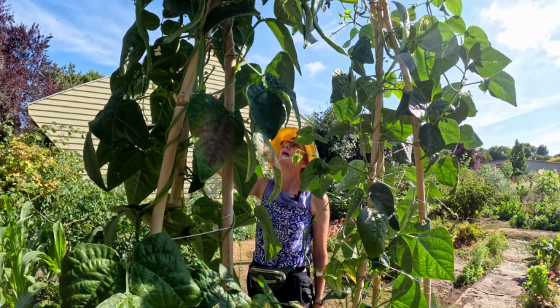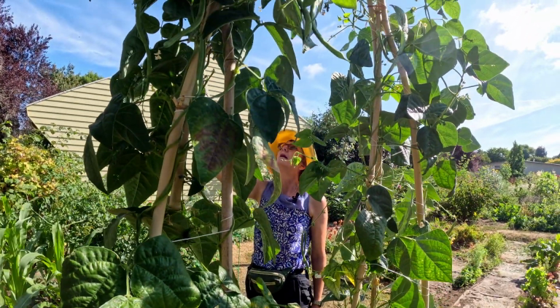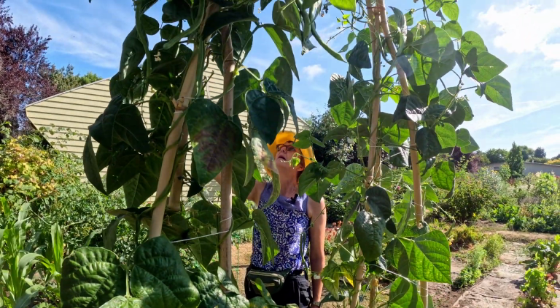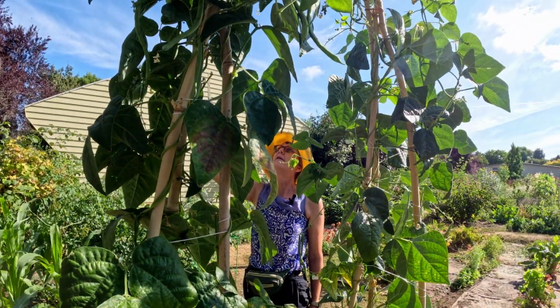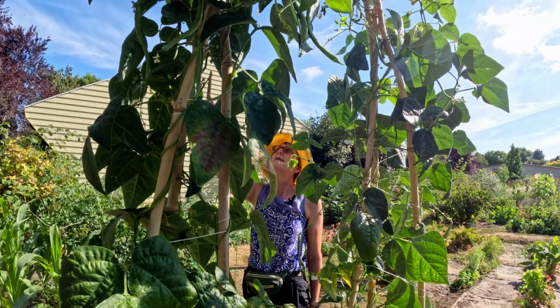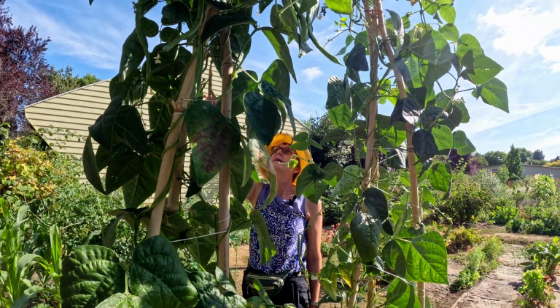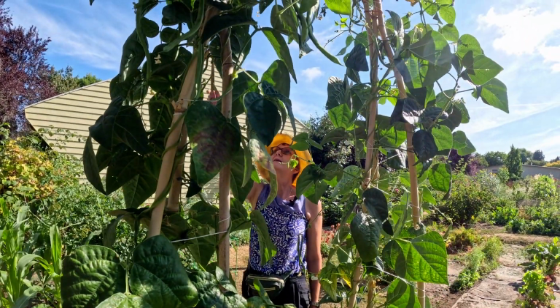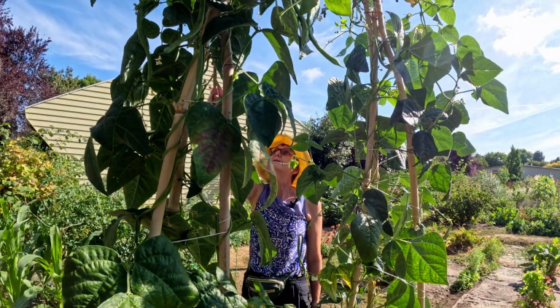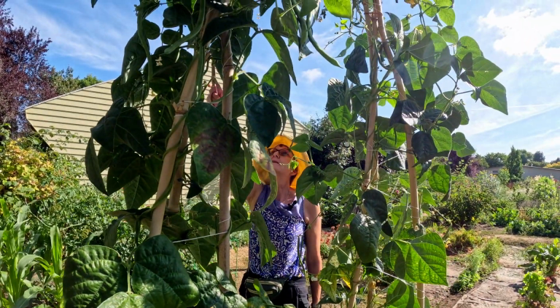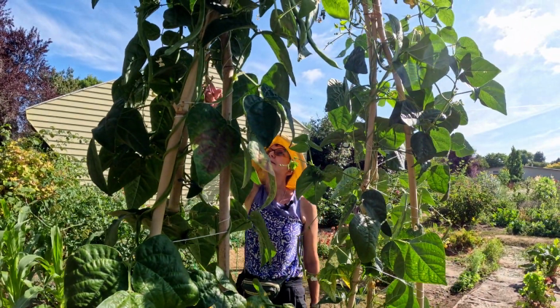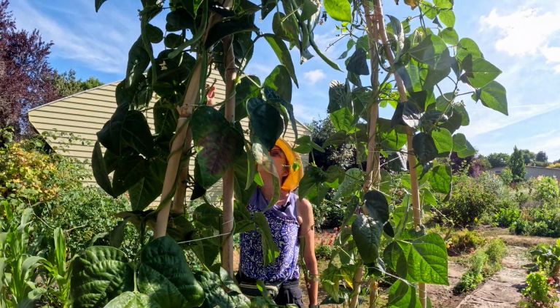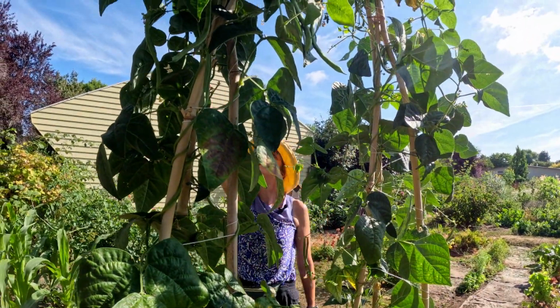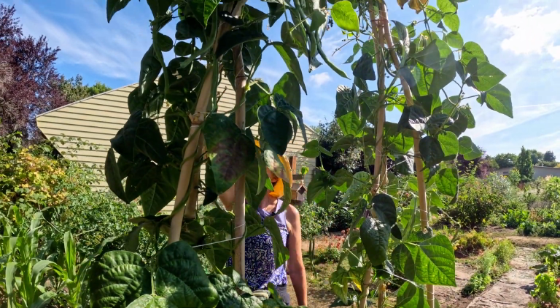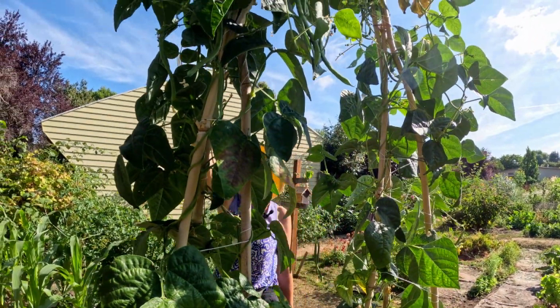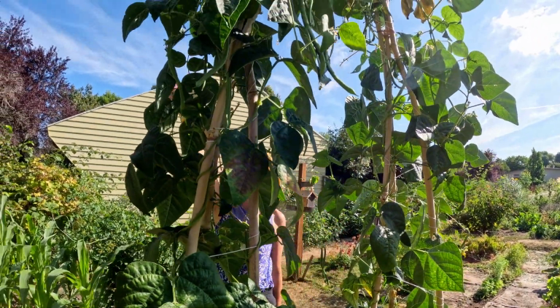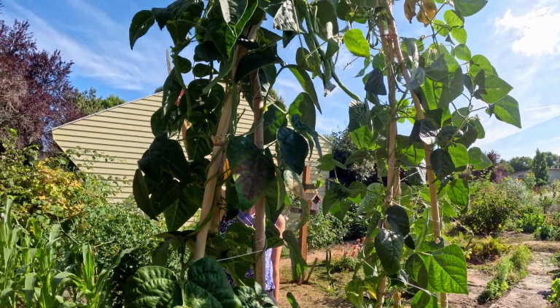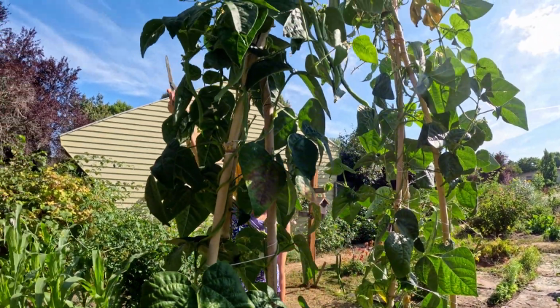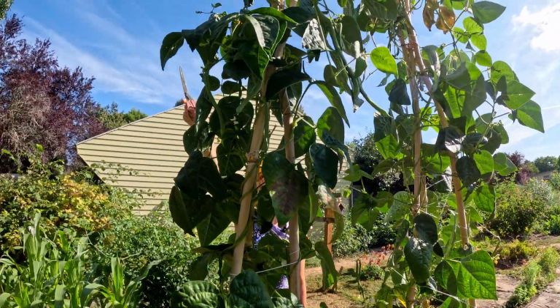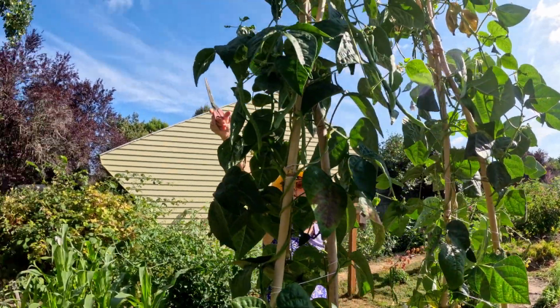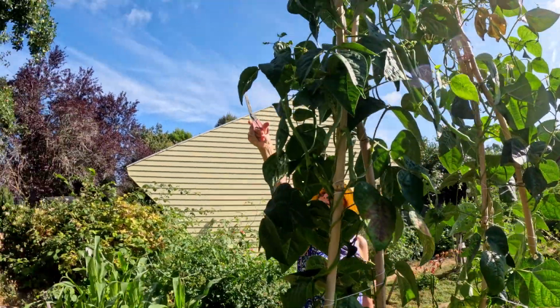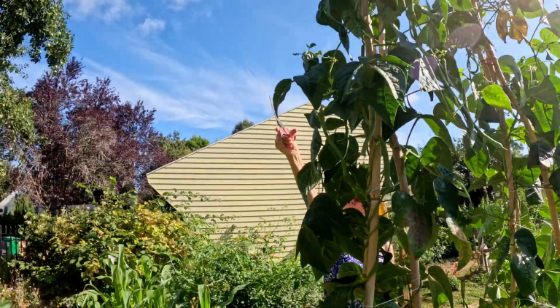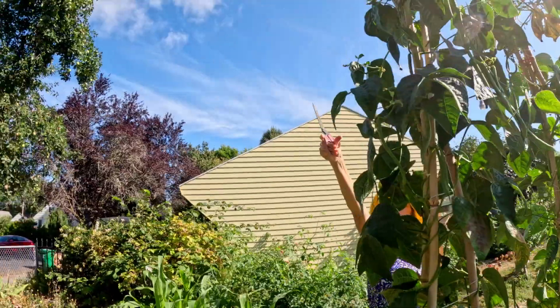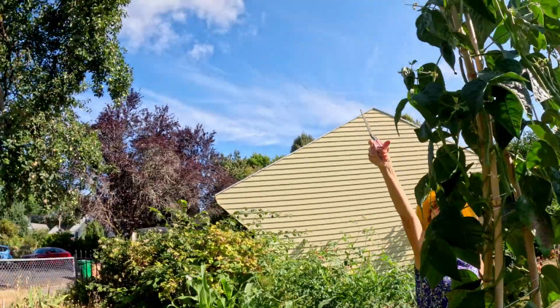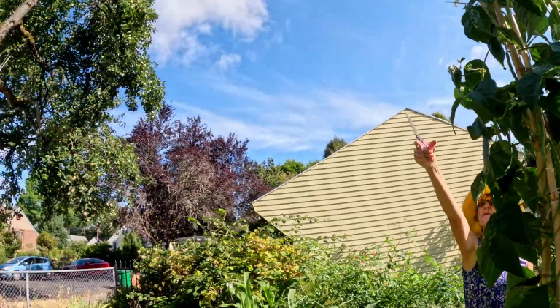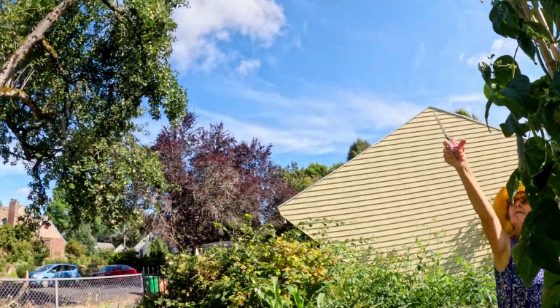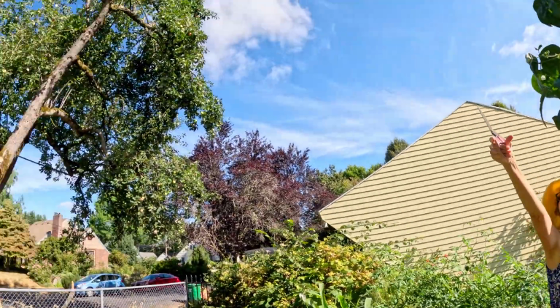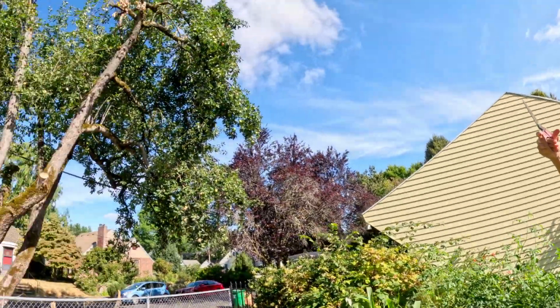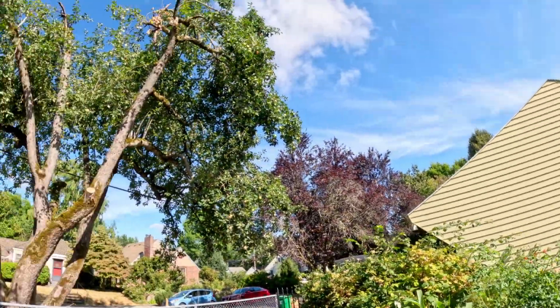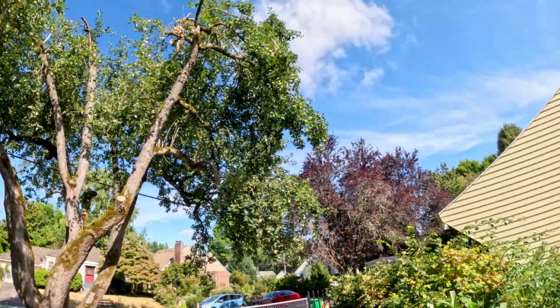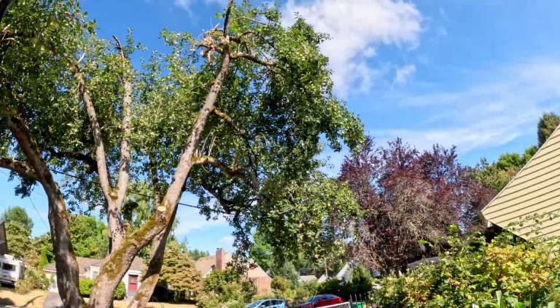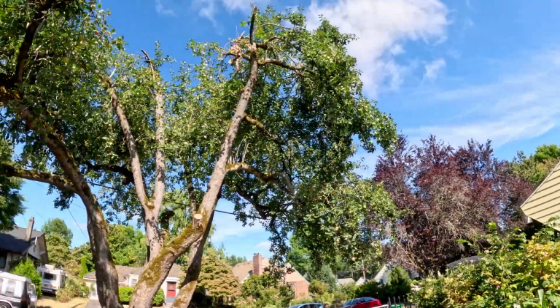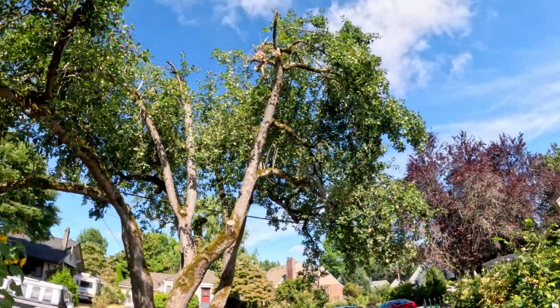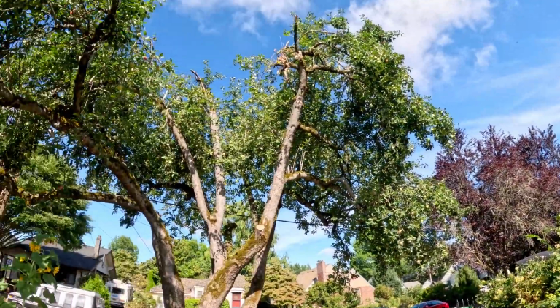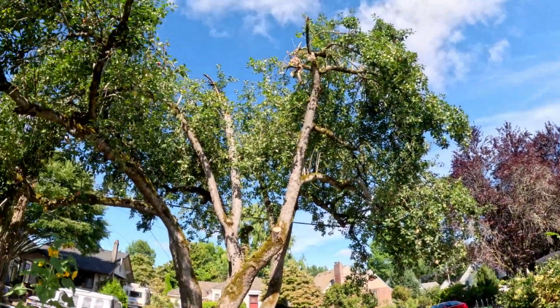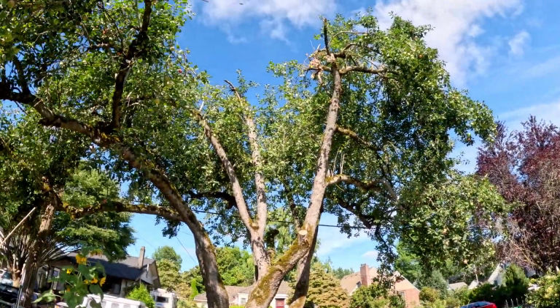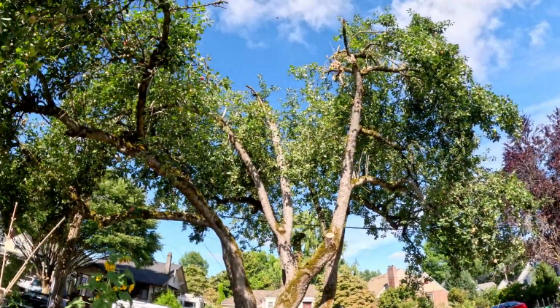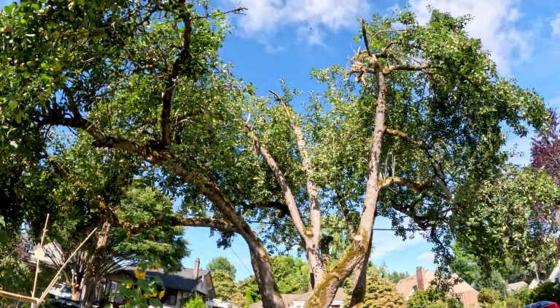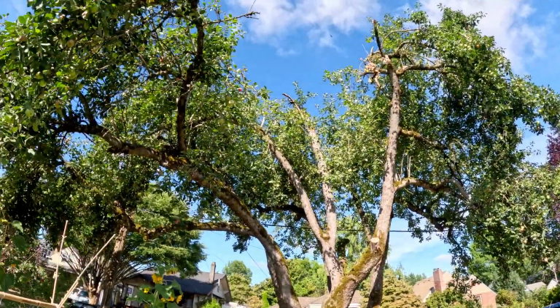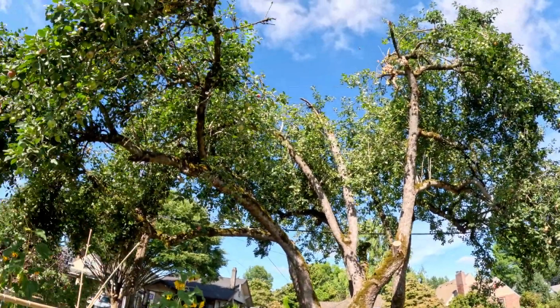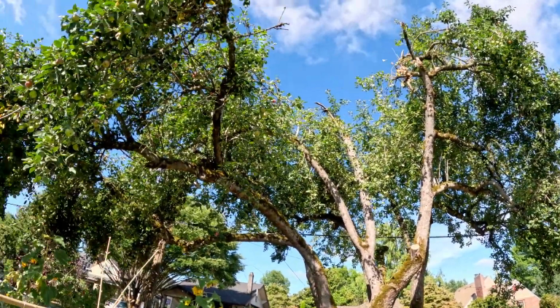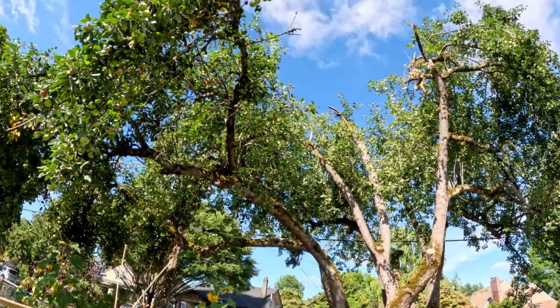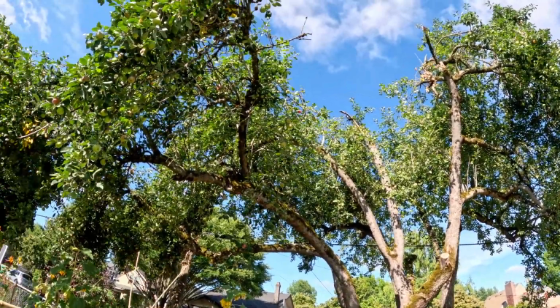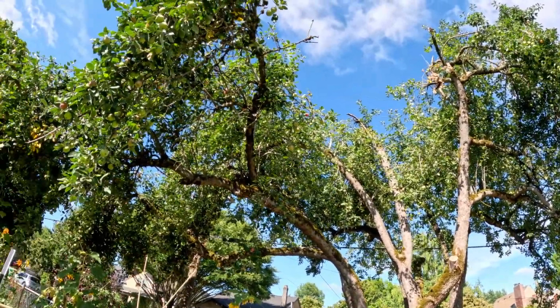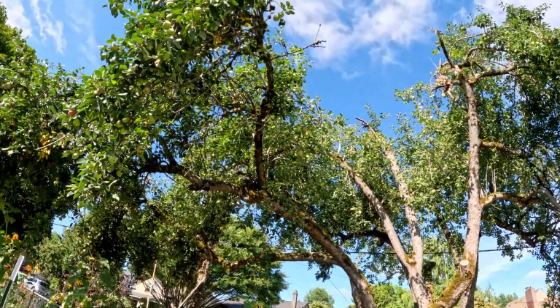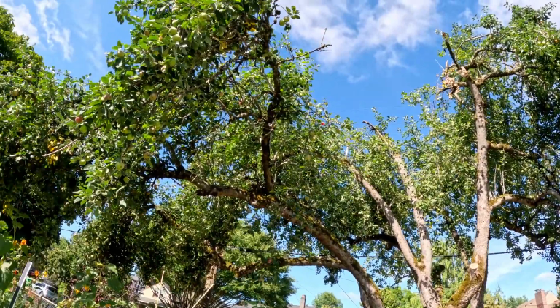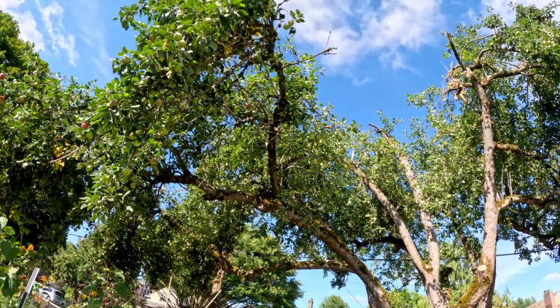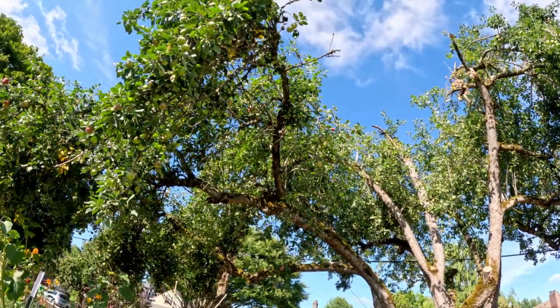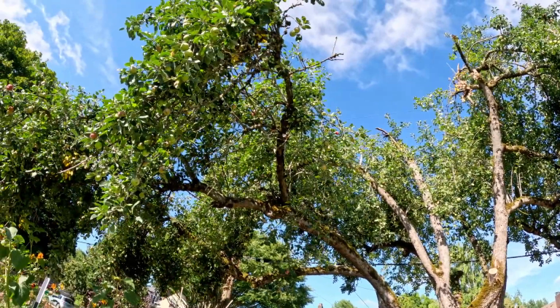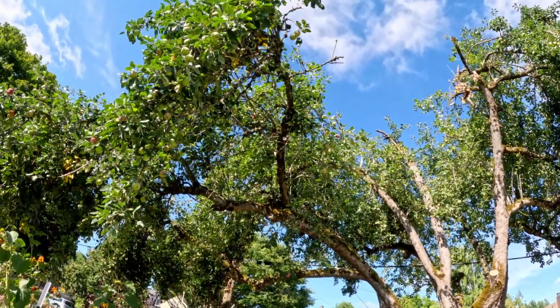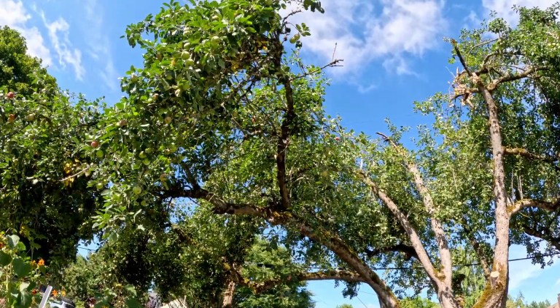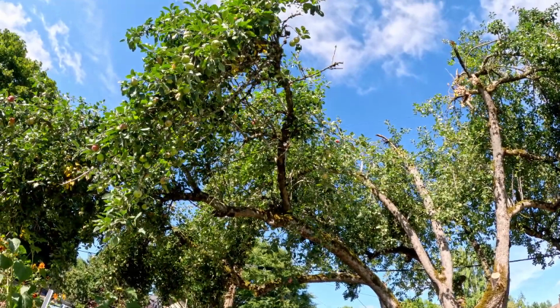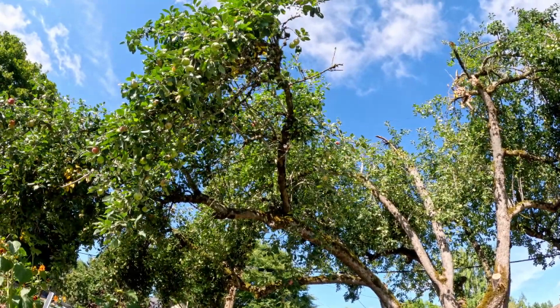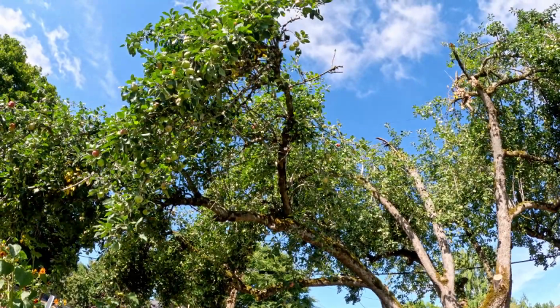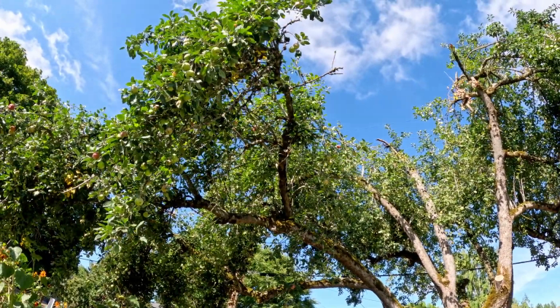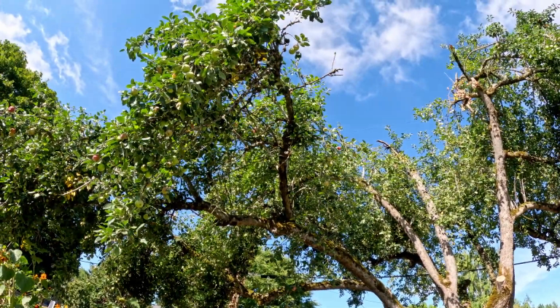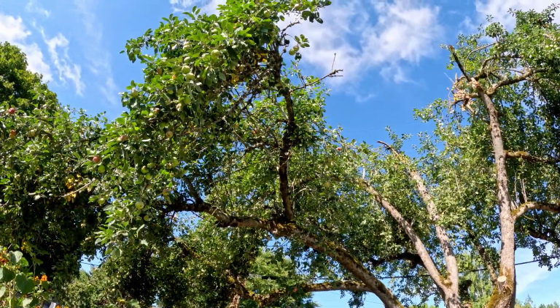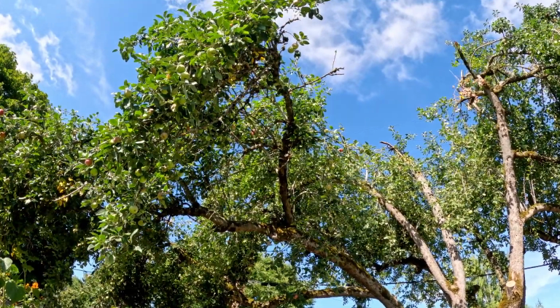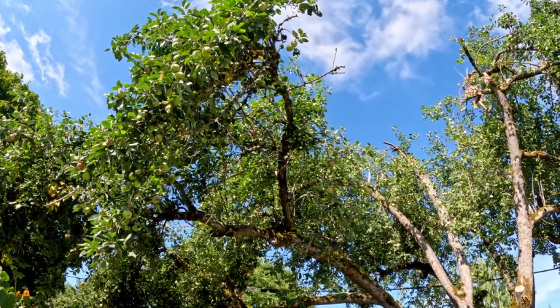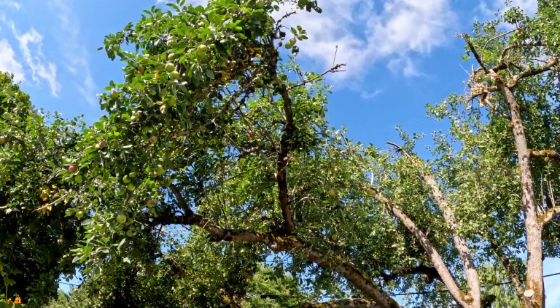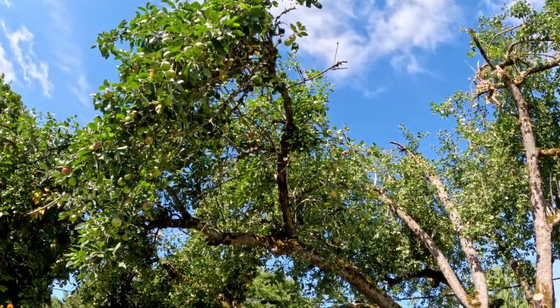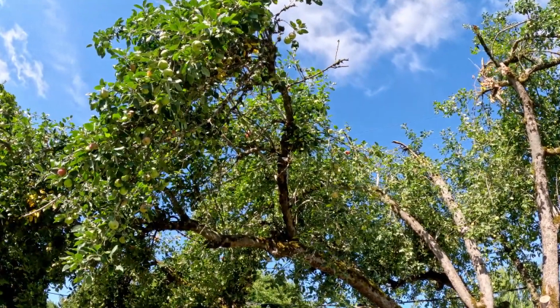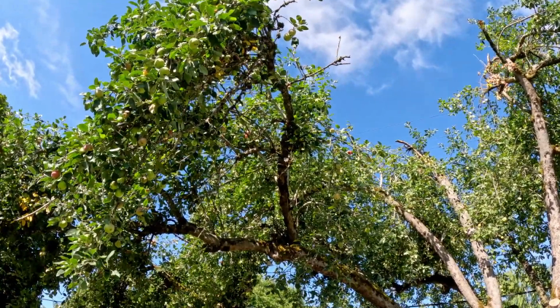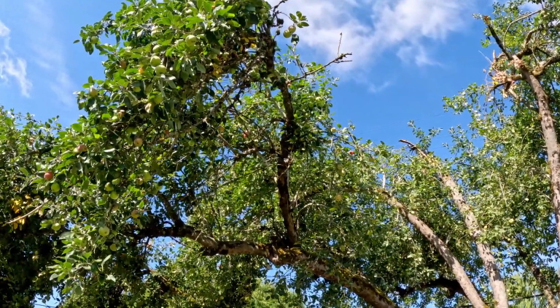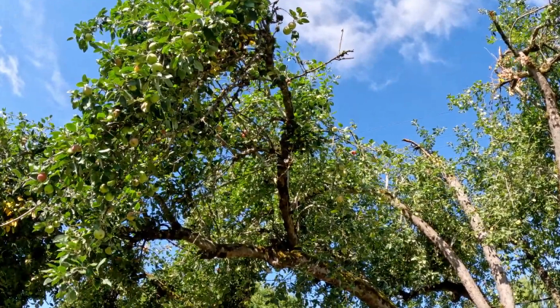You hear the woodpecker? Can you see him? He's probably up in the tree.